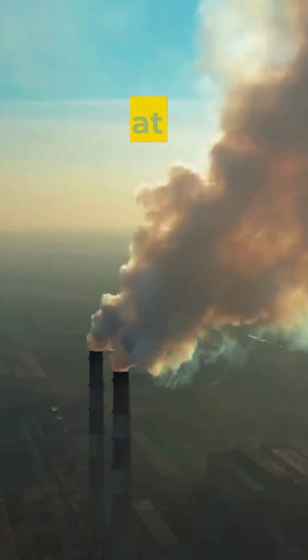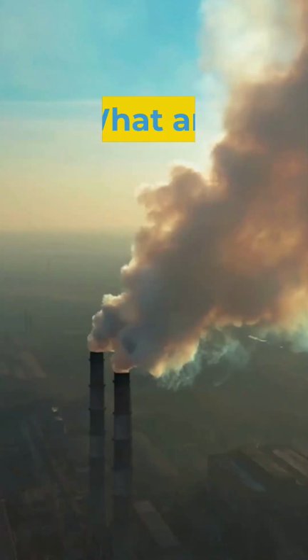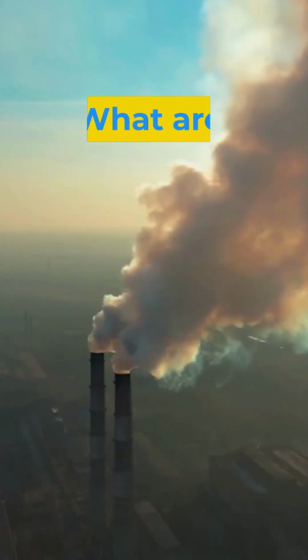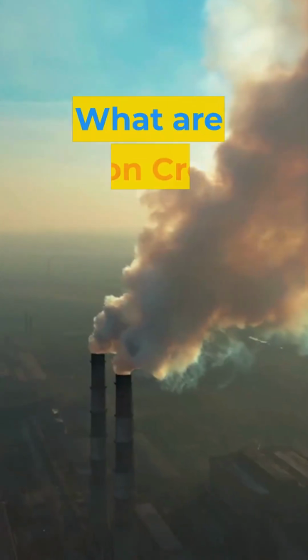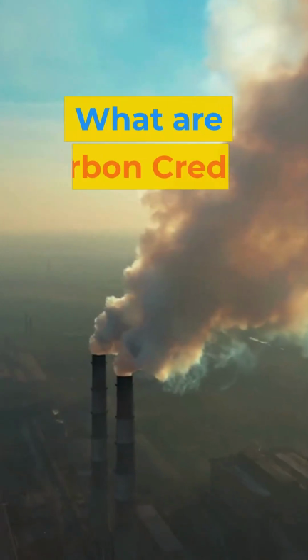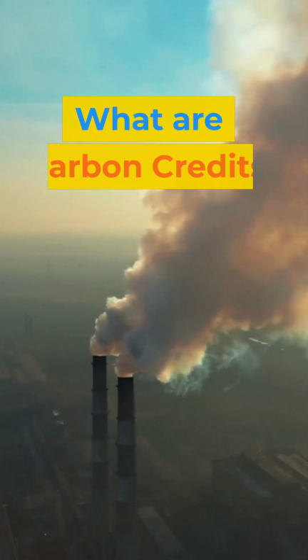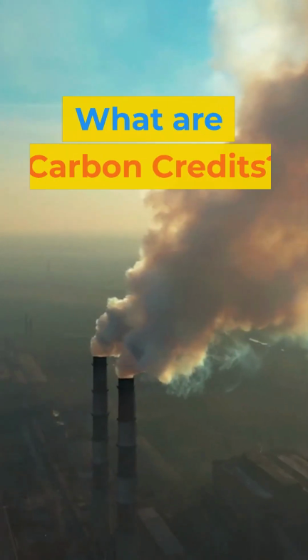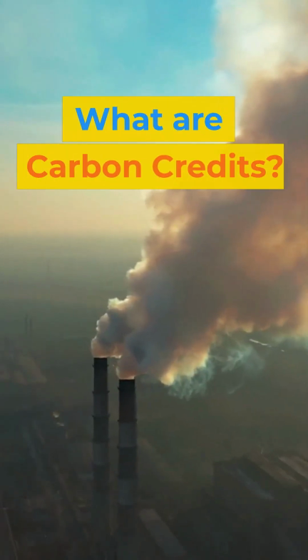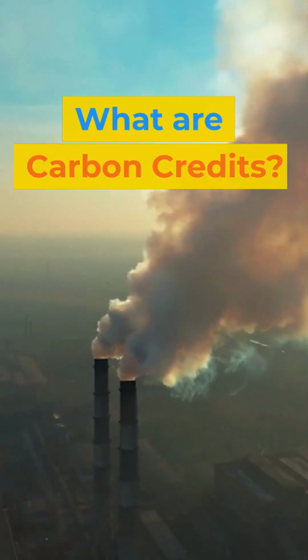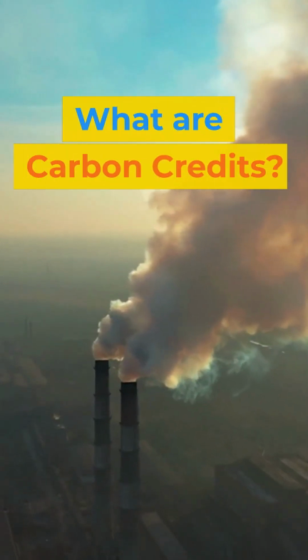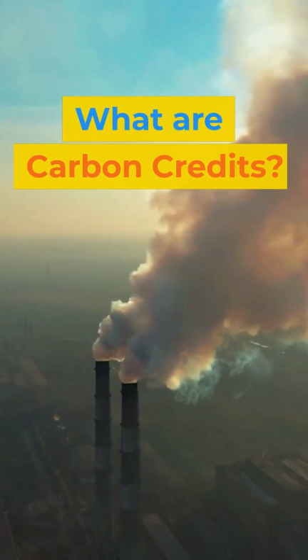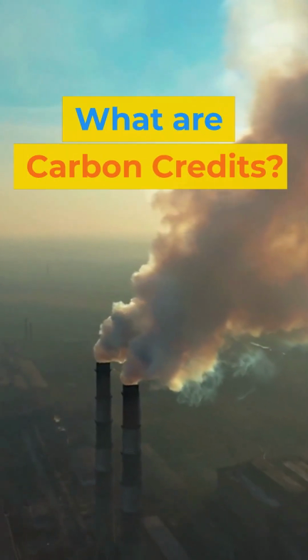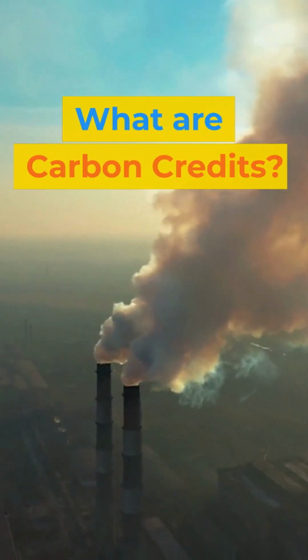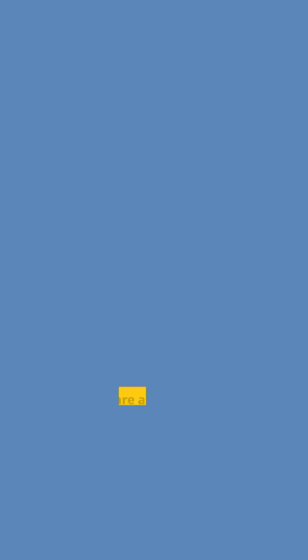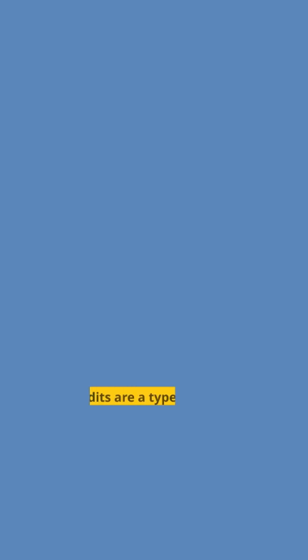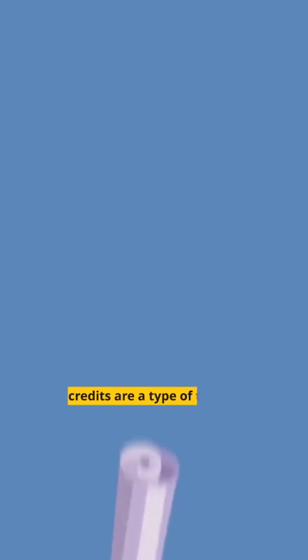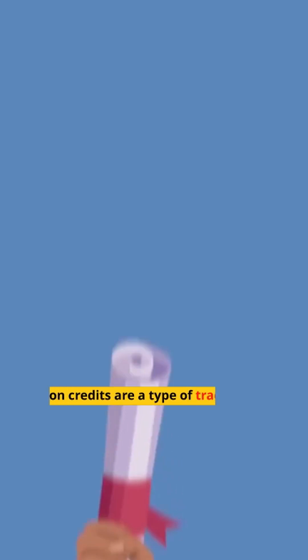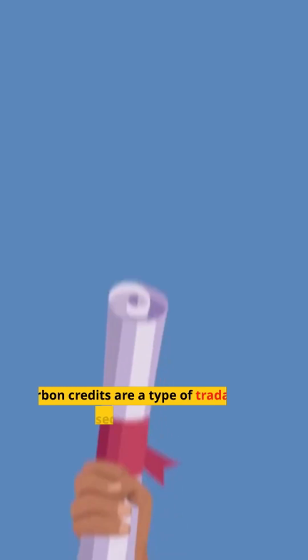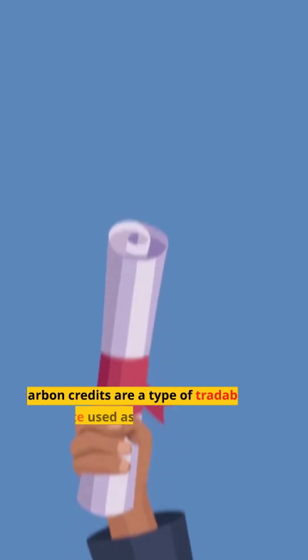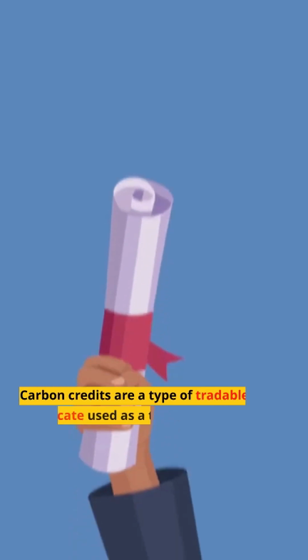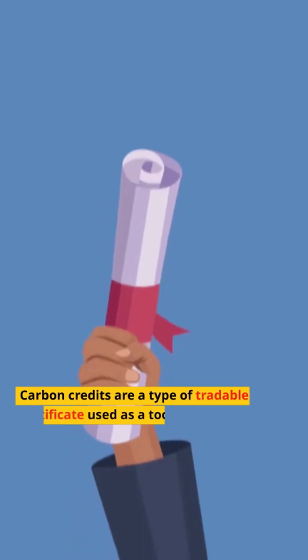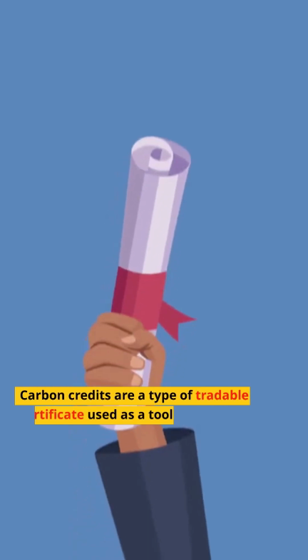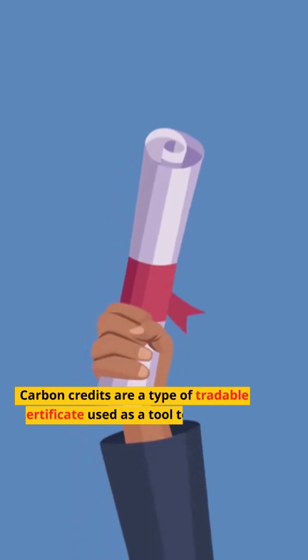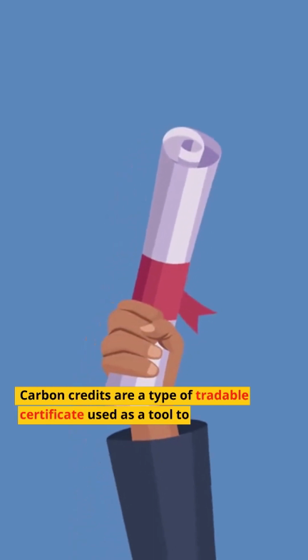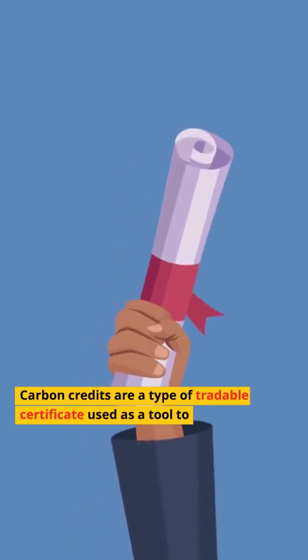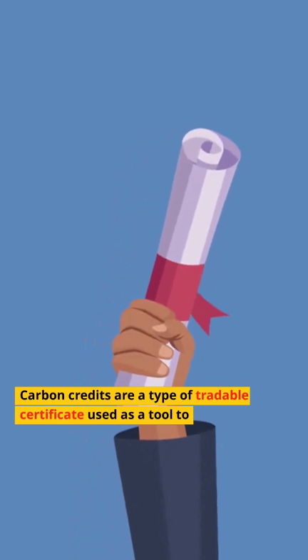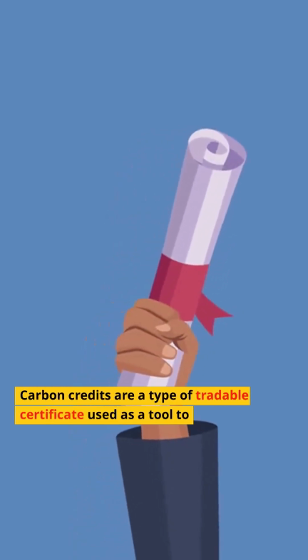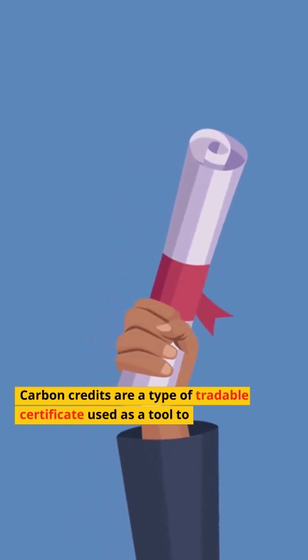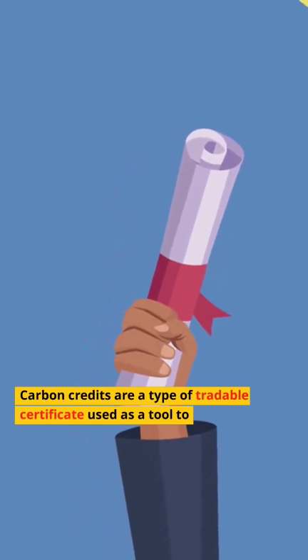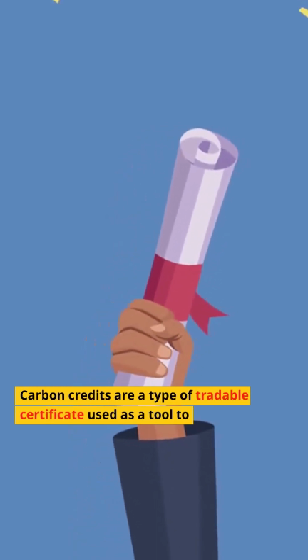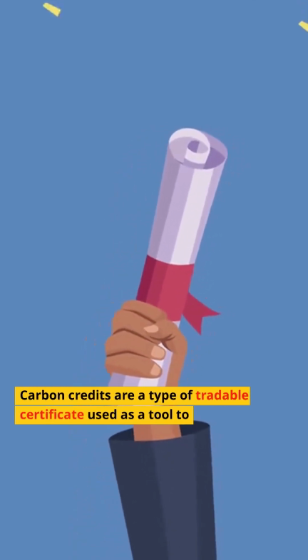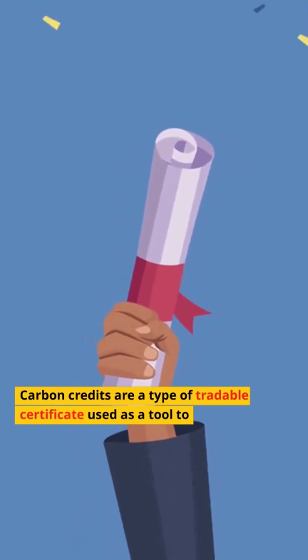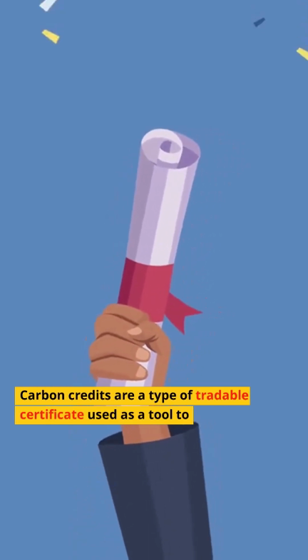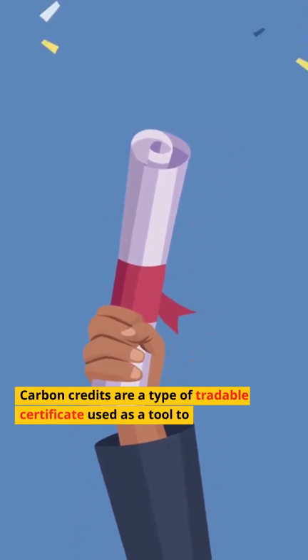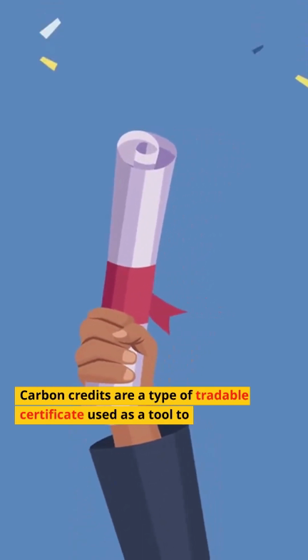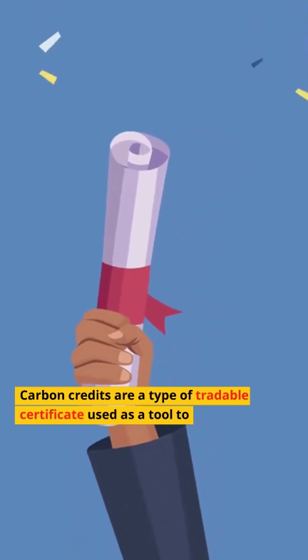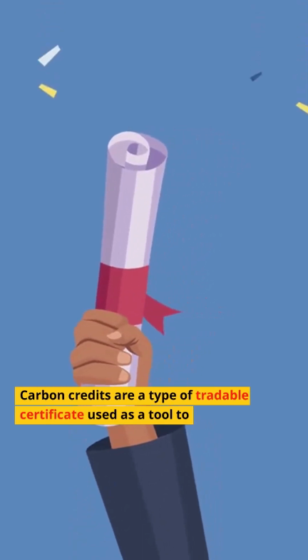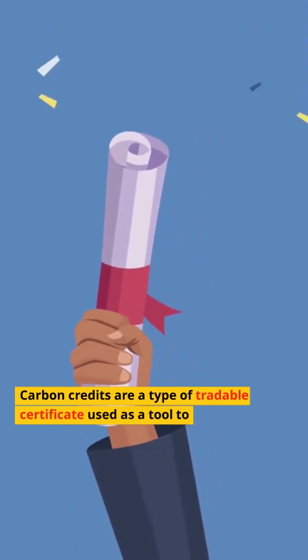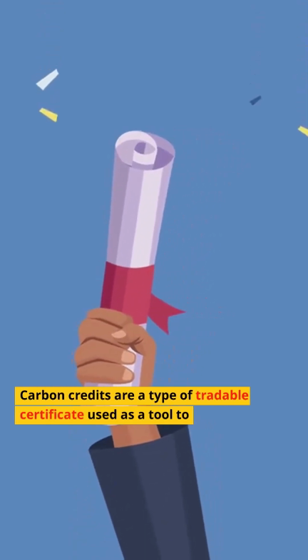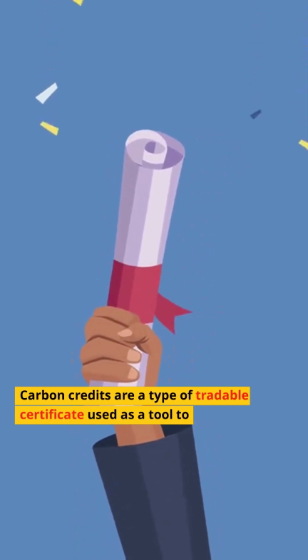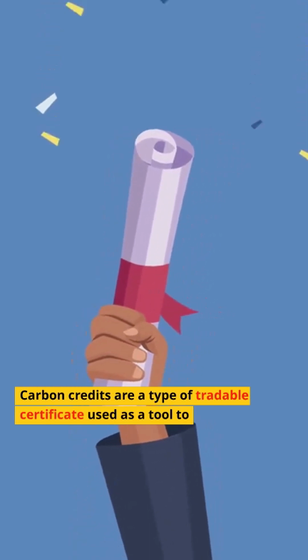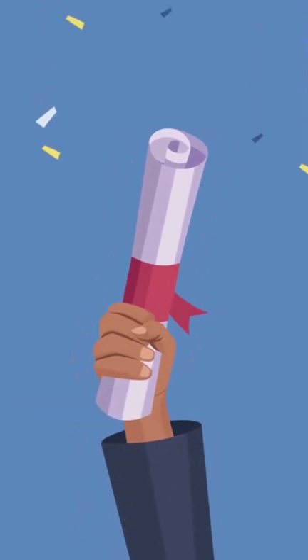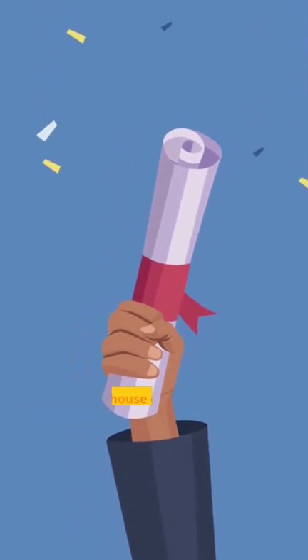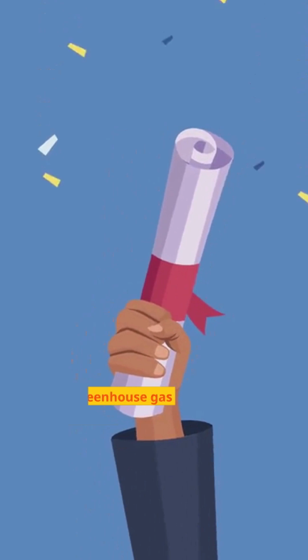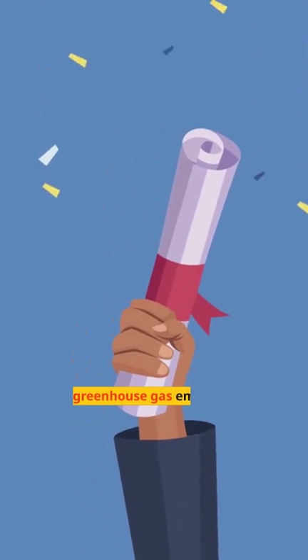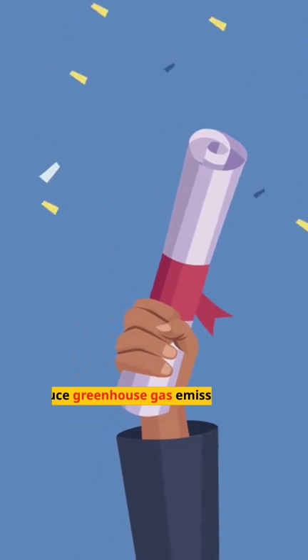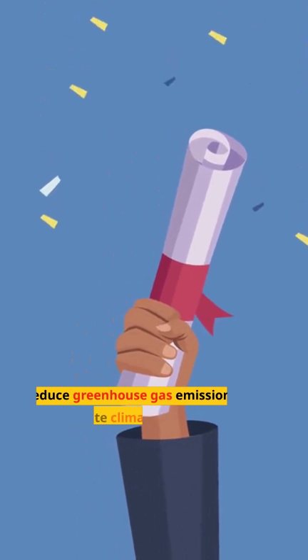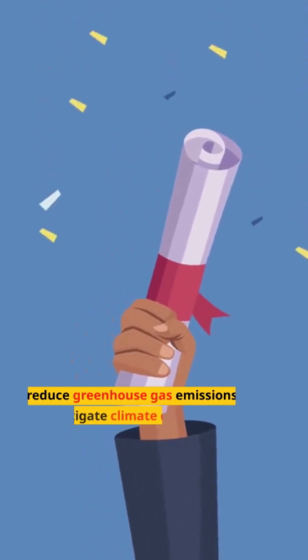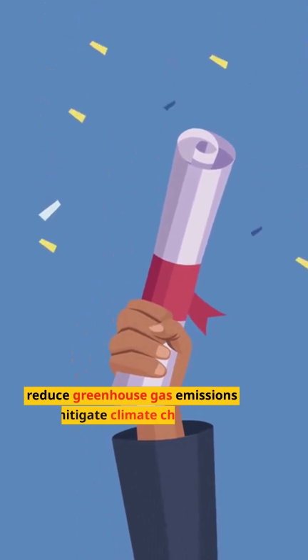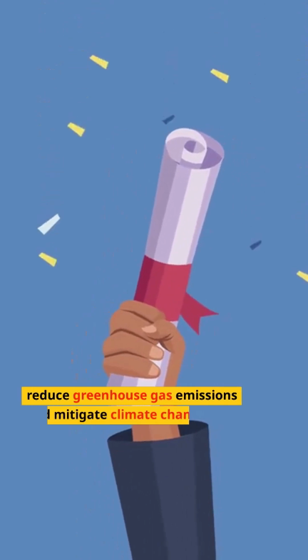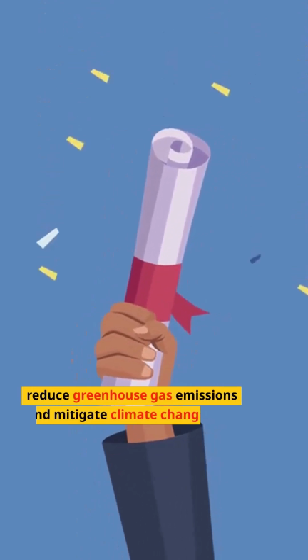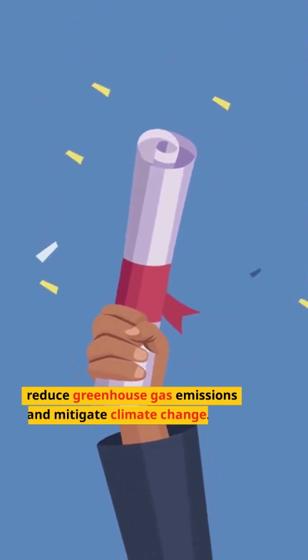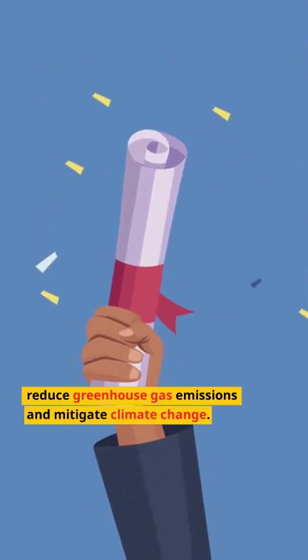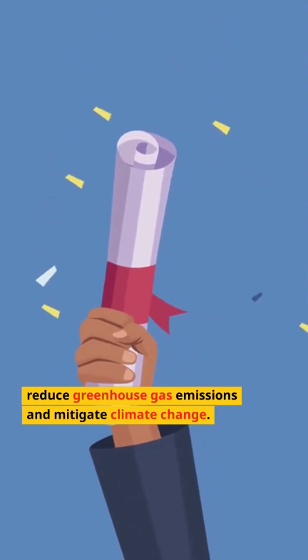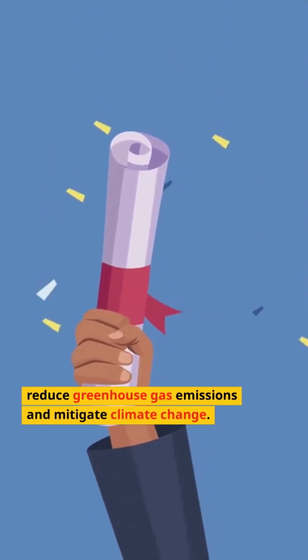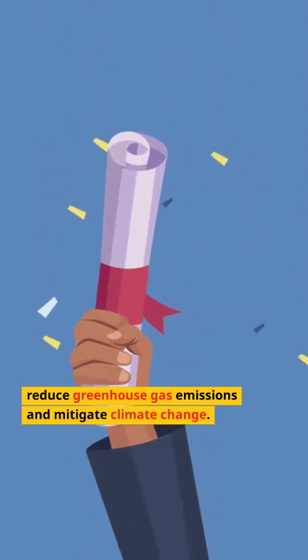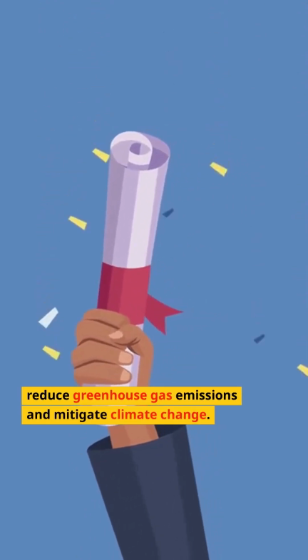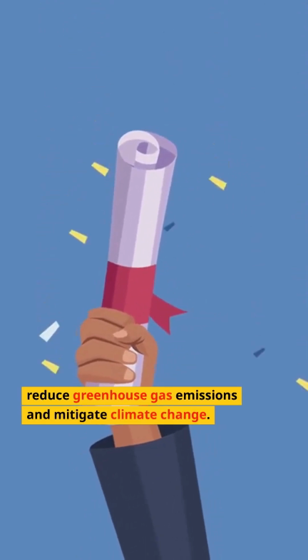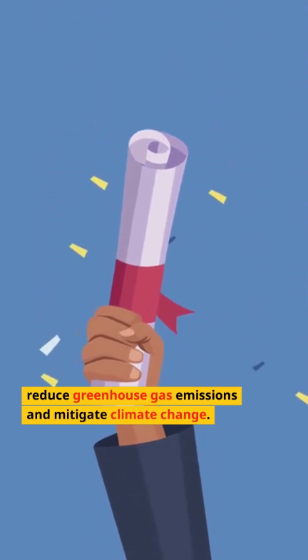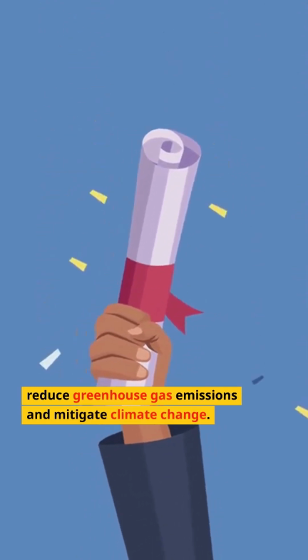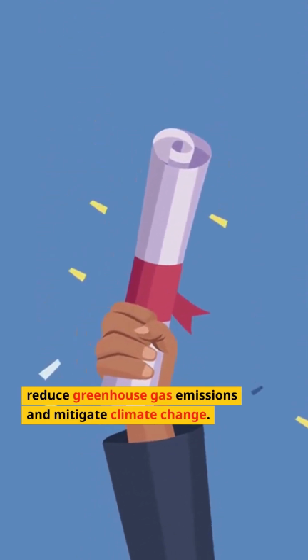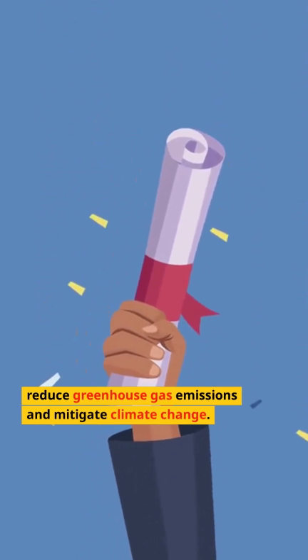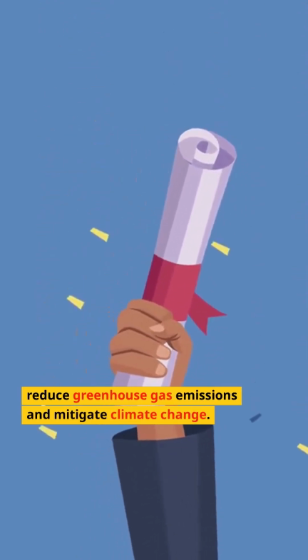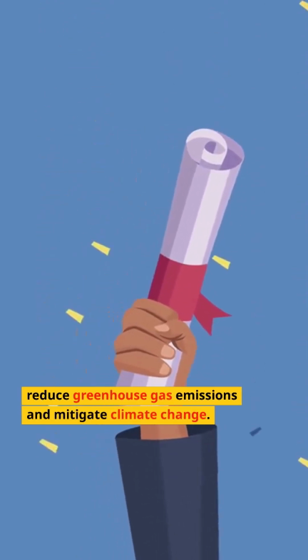What are carbon credits? Carbon credits are a type of tradable certificate used as a tool to reduce greenhouse gas emissions and mitigate climate change.